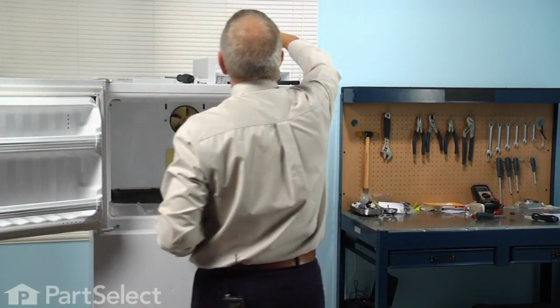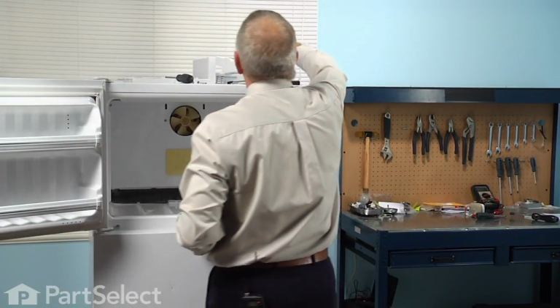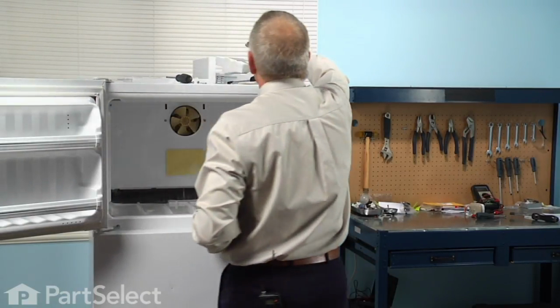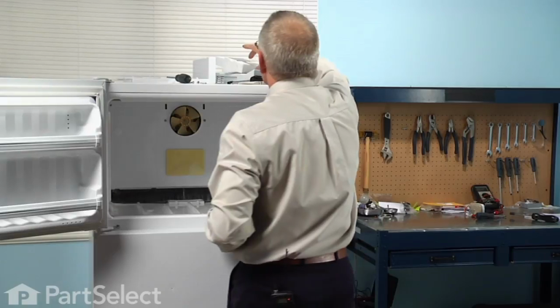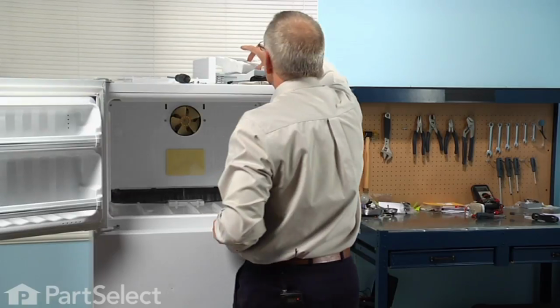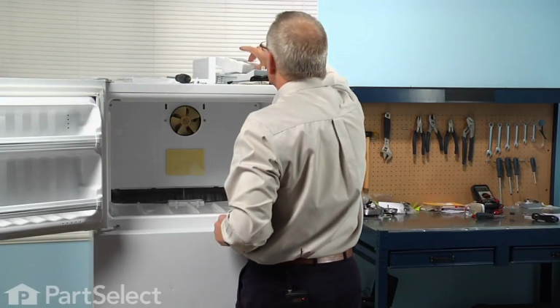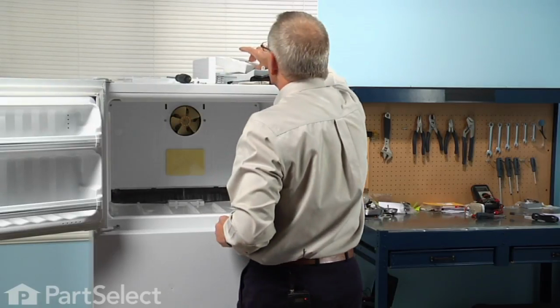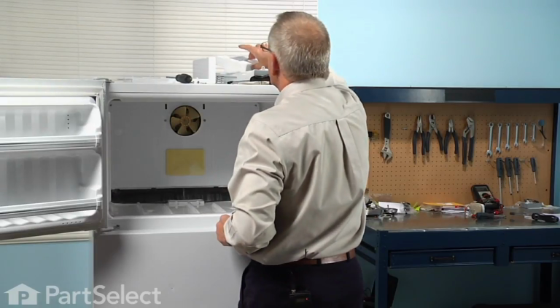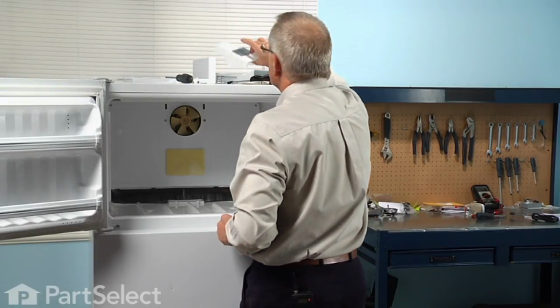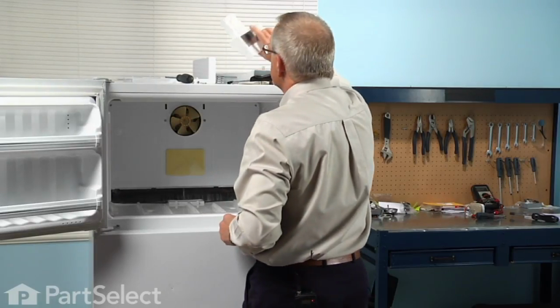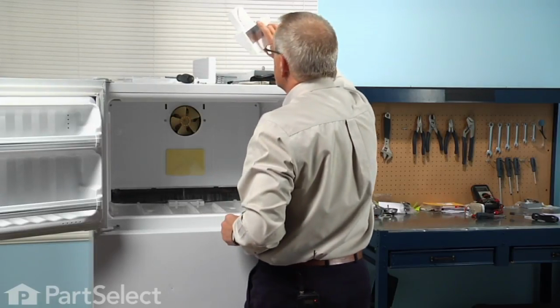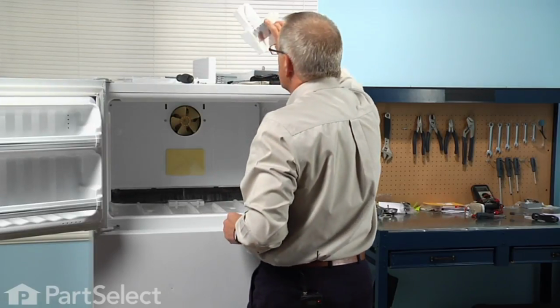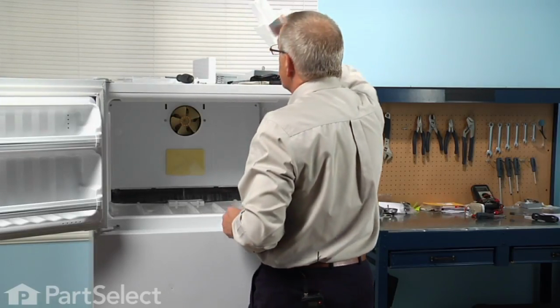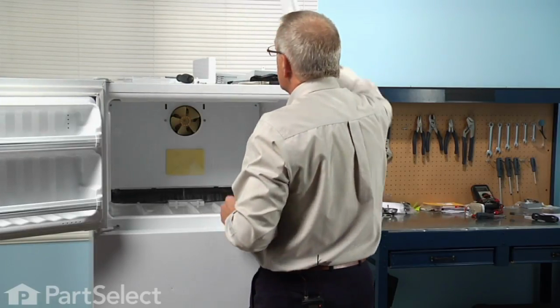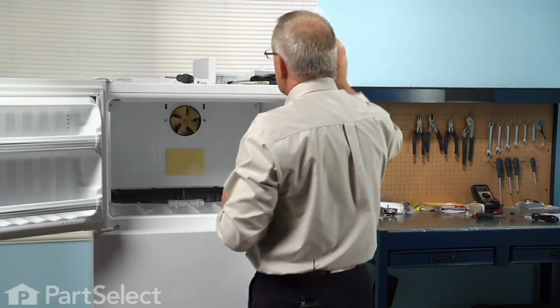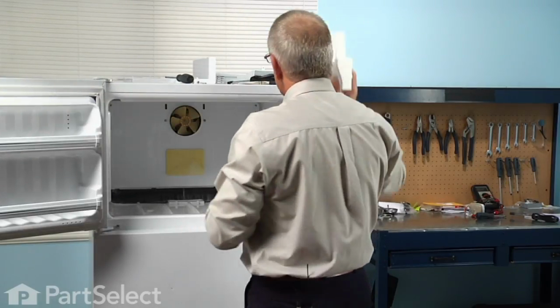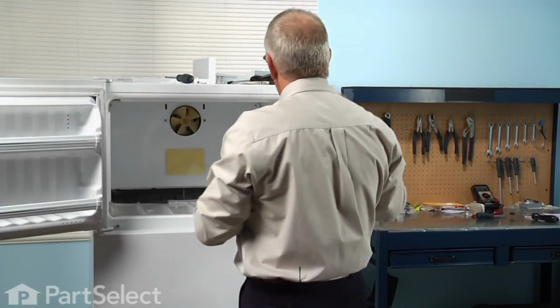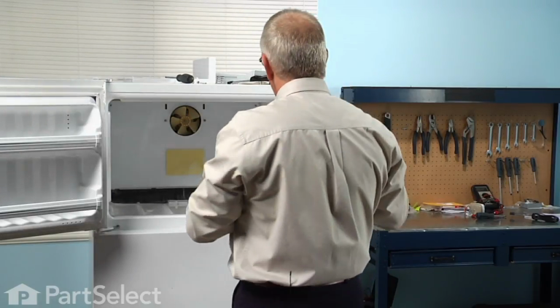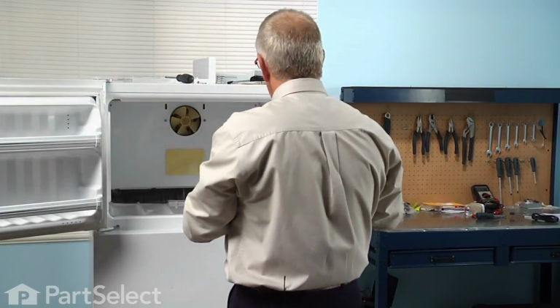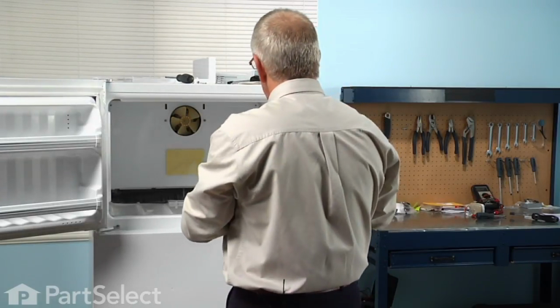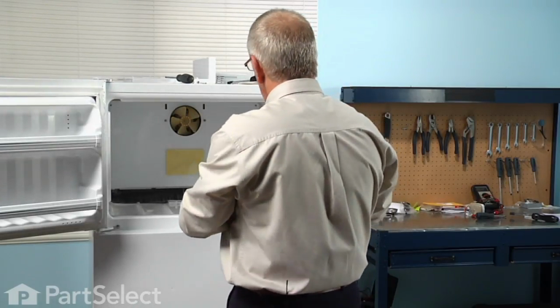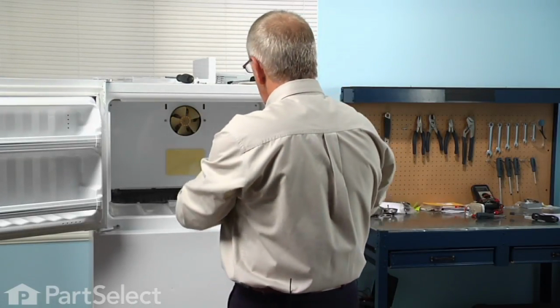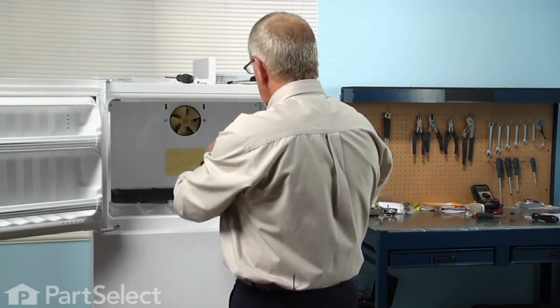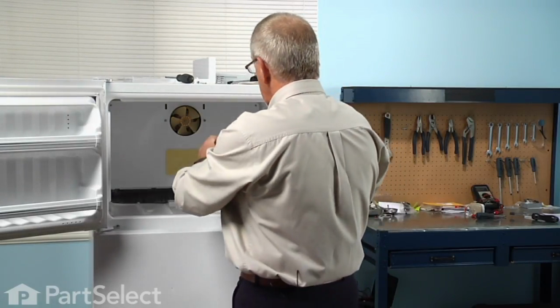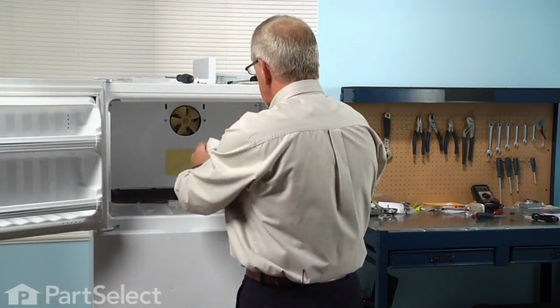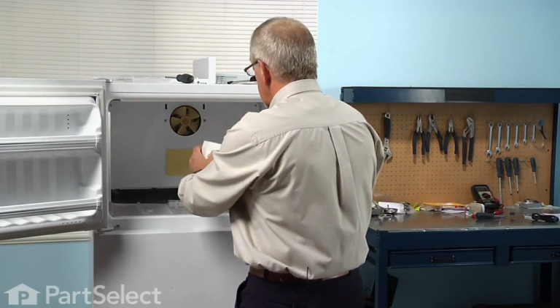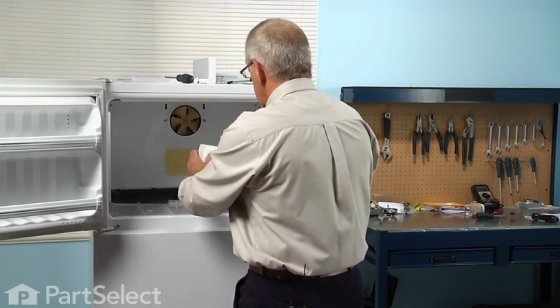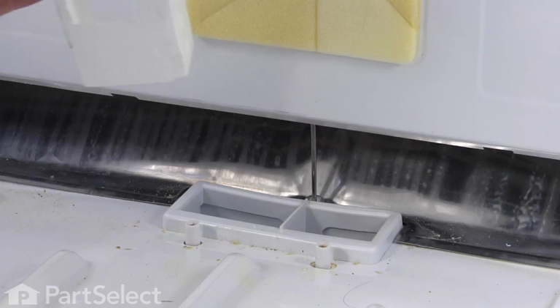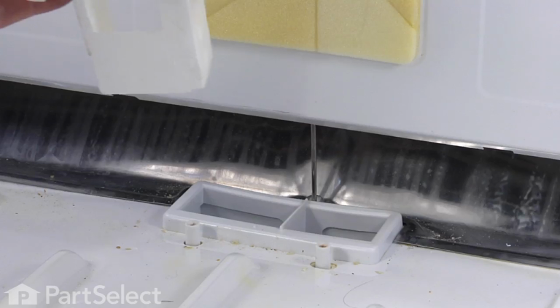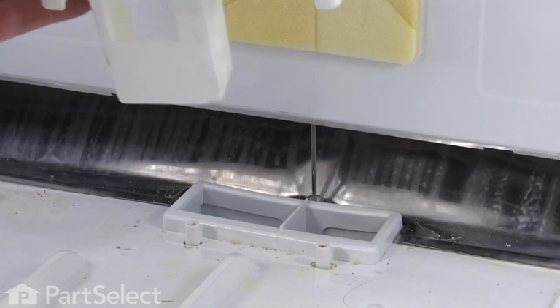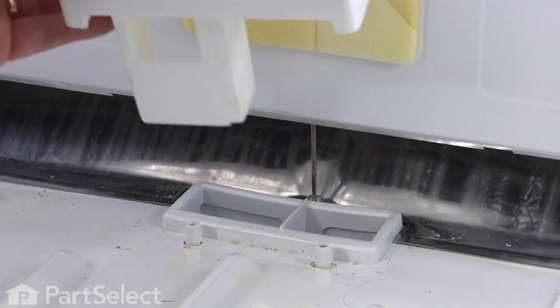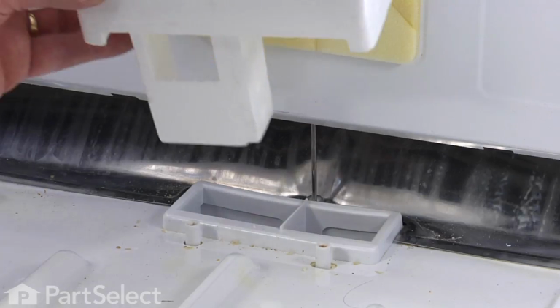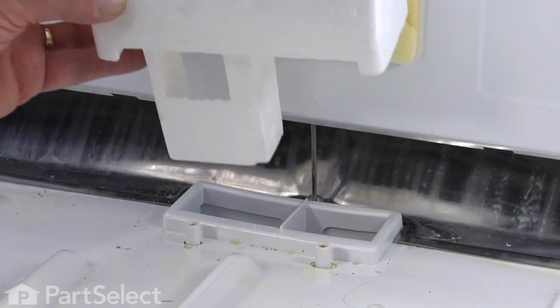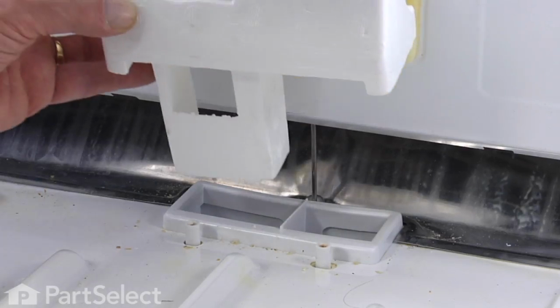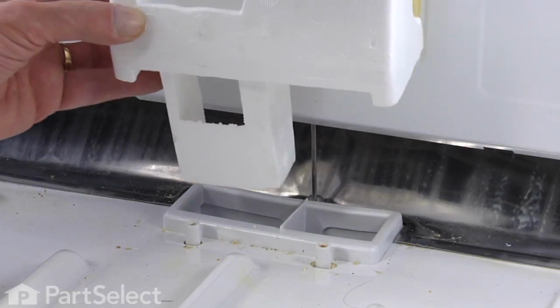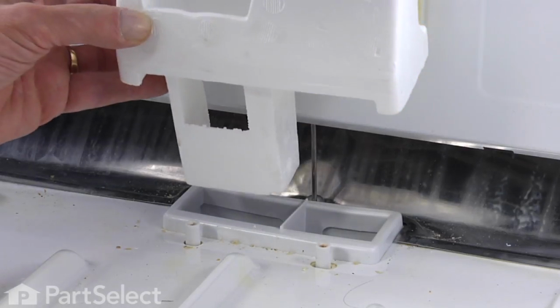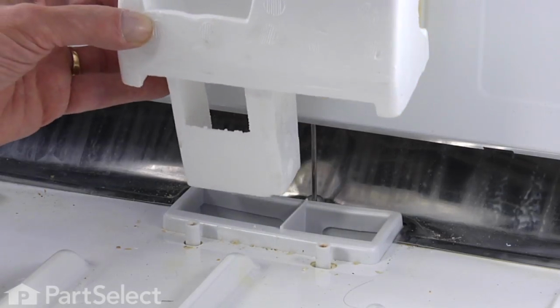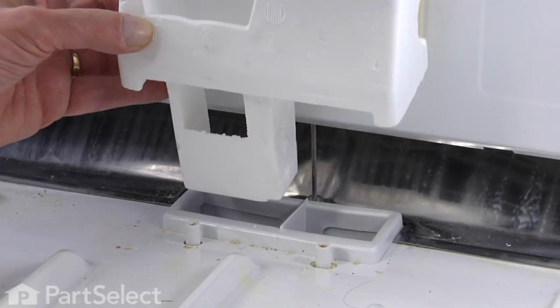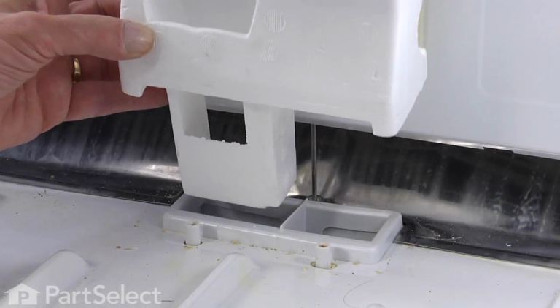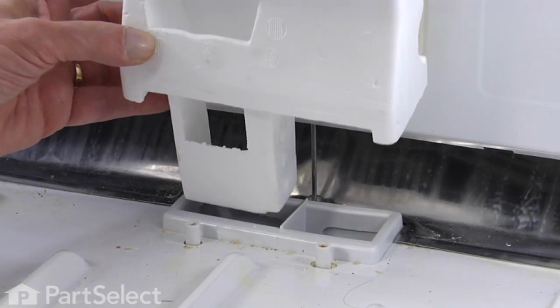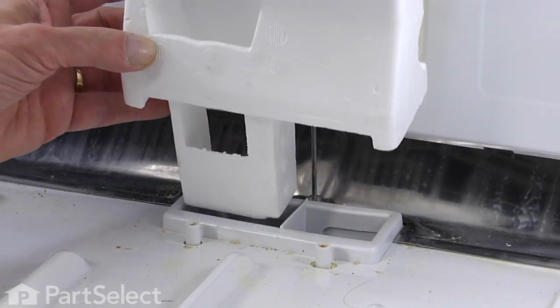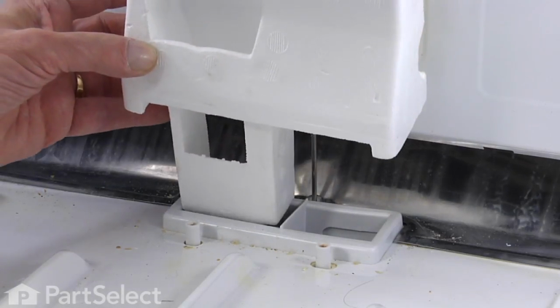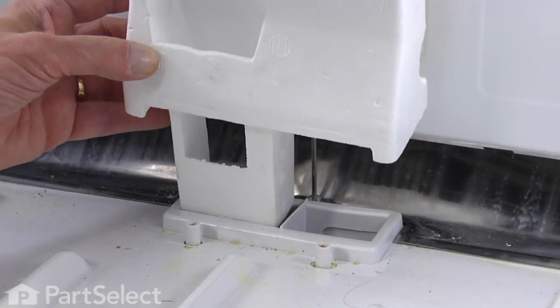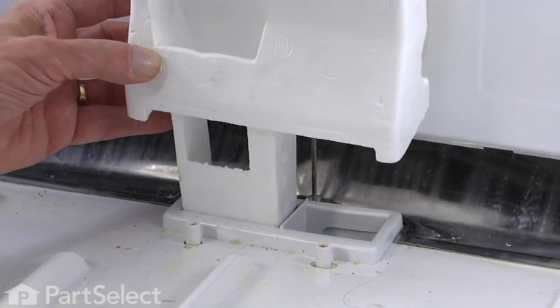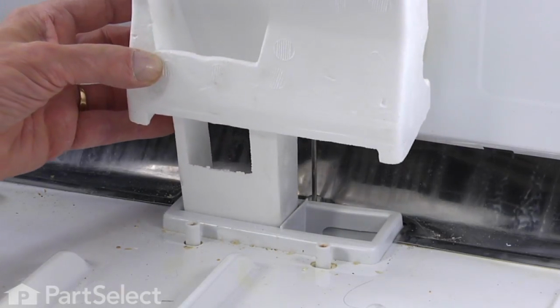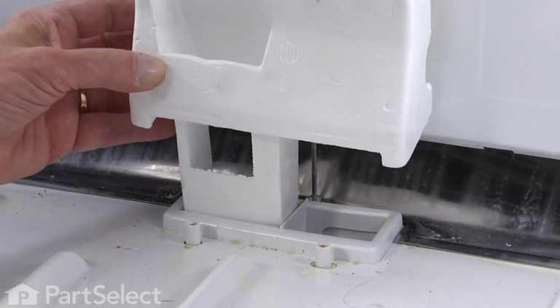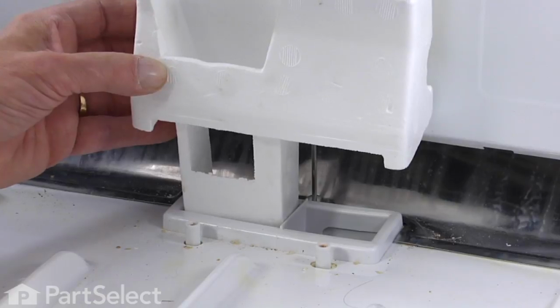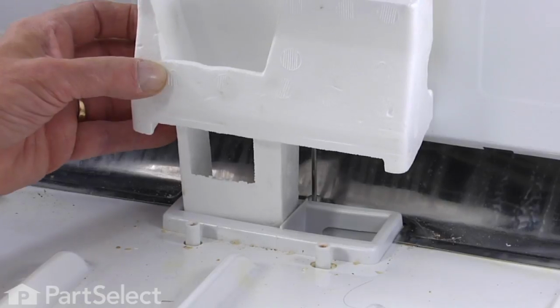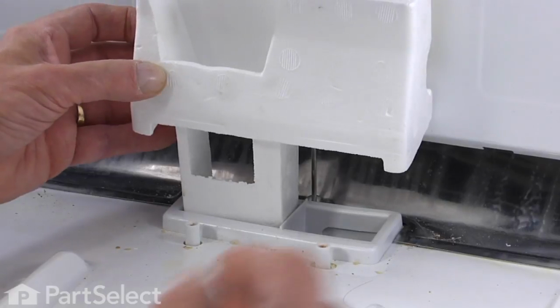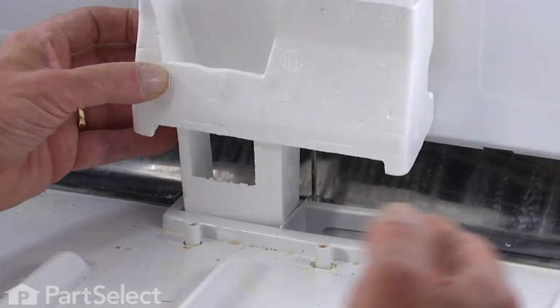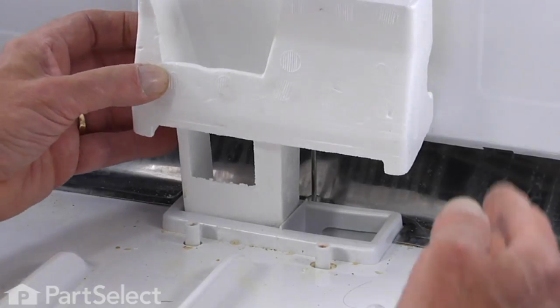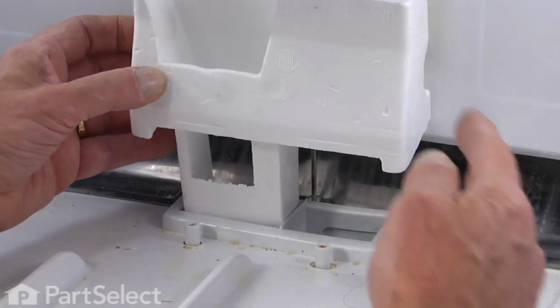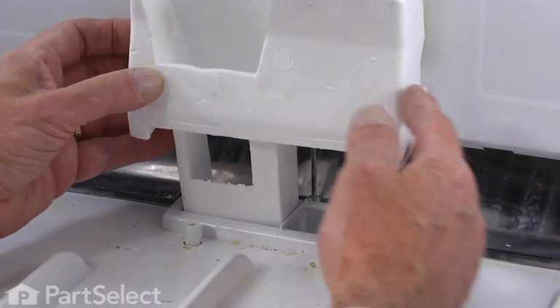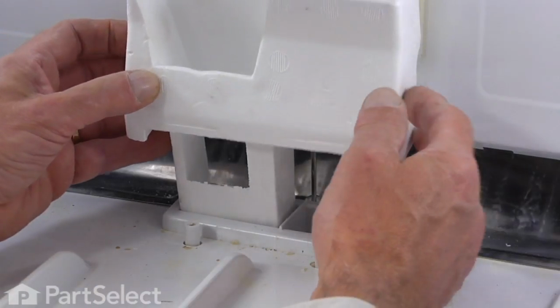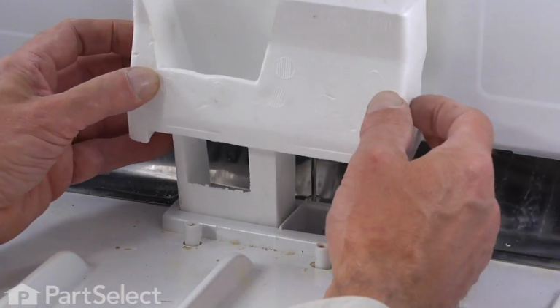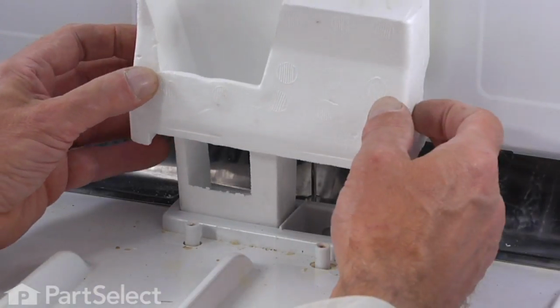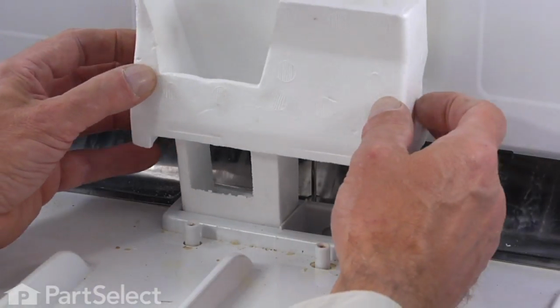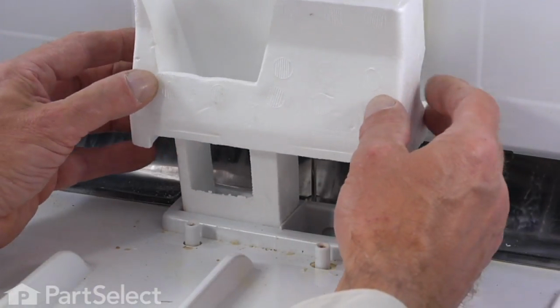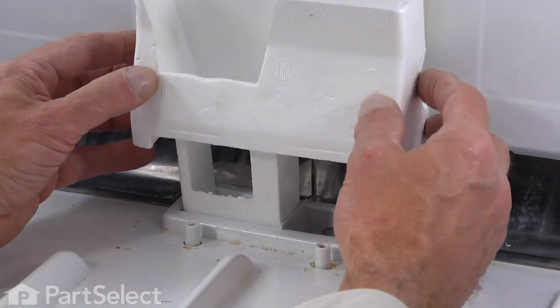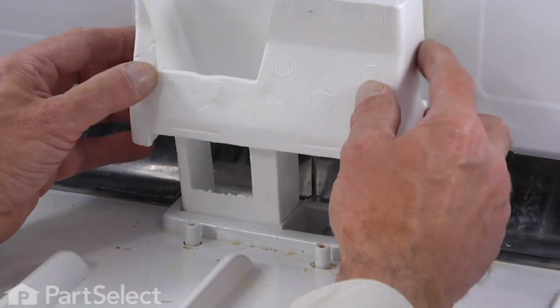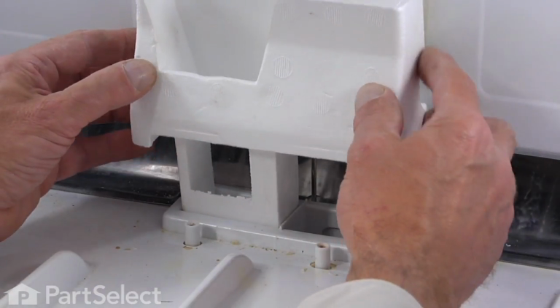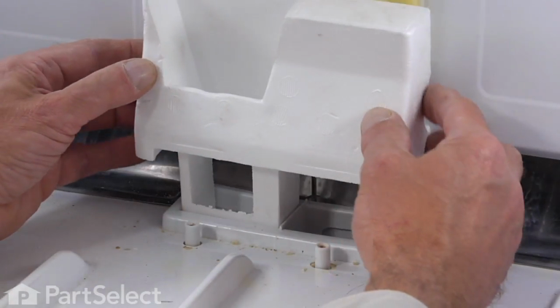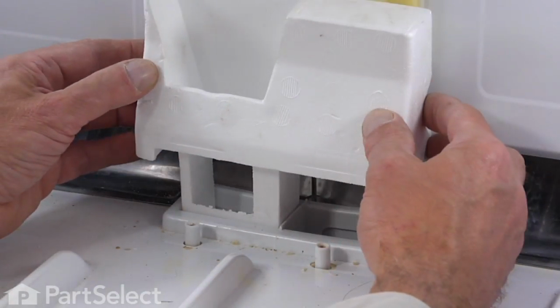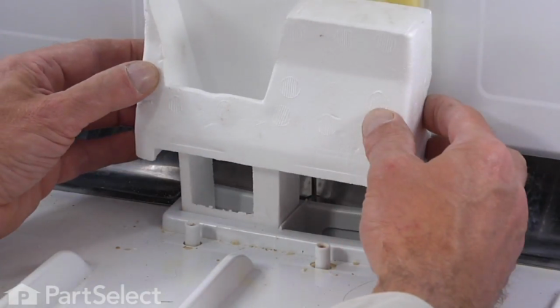Next, we'll reinstall the styrofoam block — take caution when inserting it into the opening.